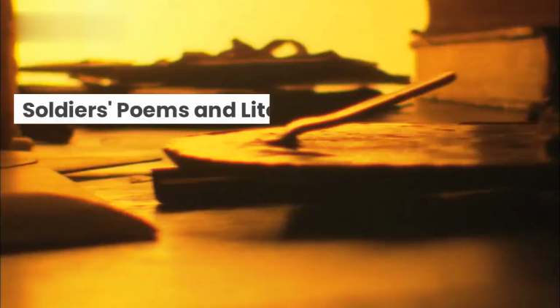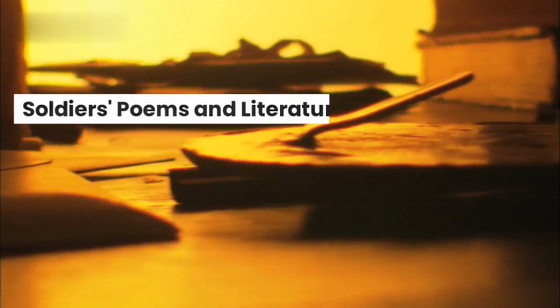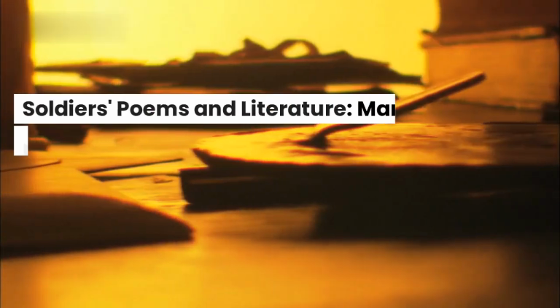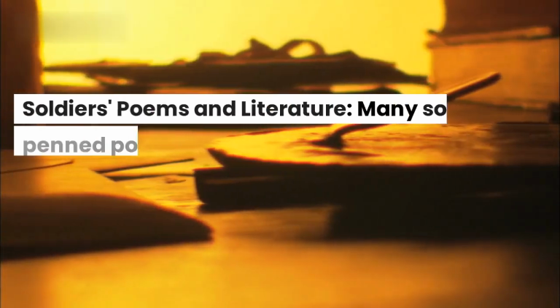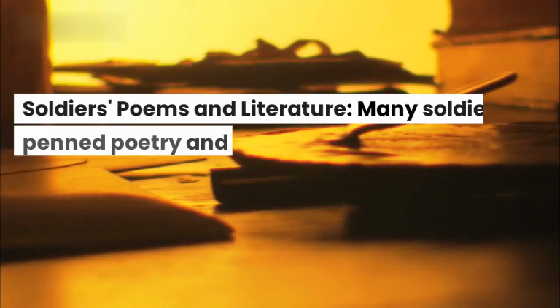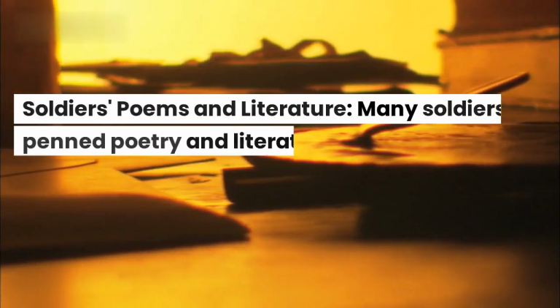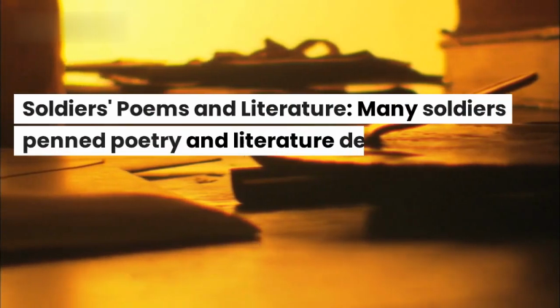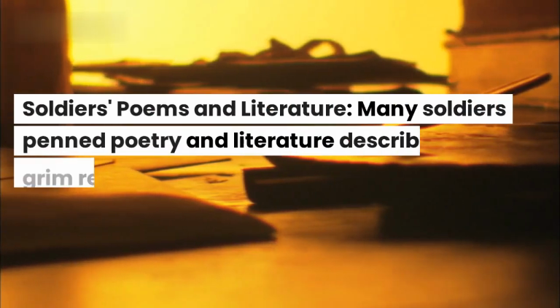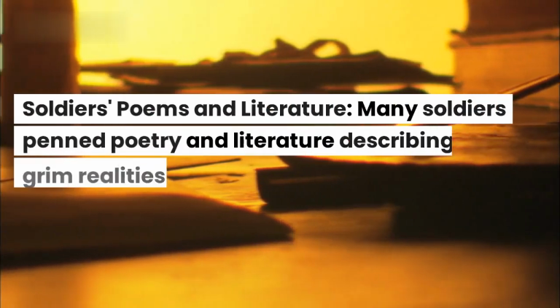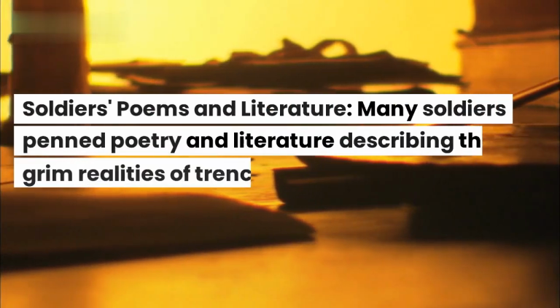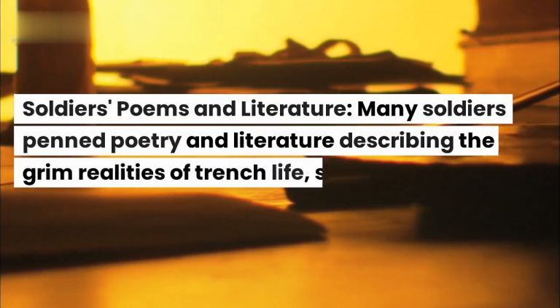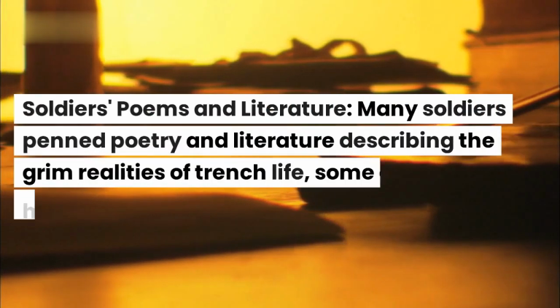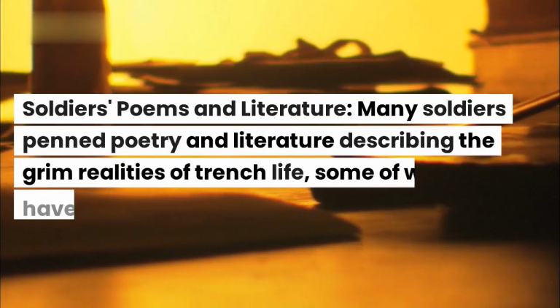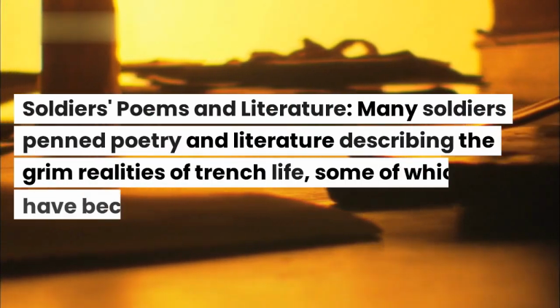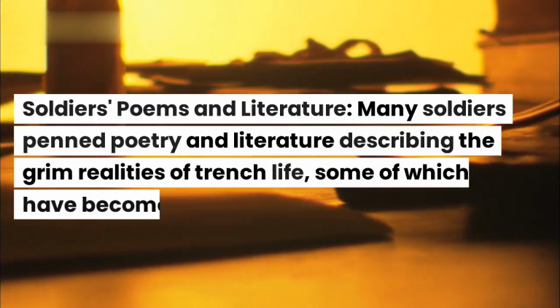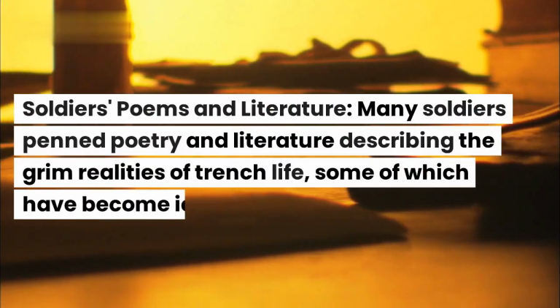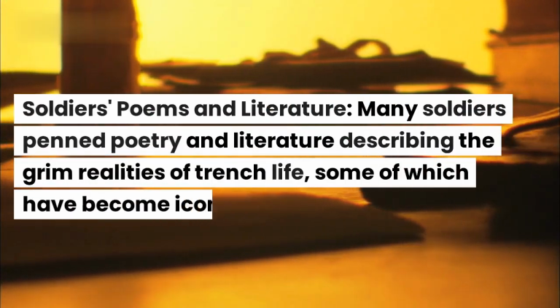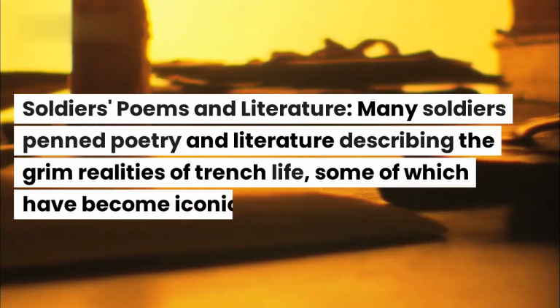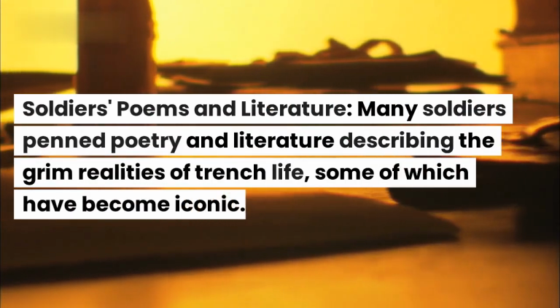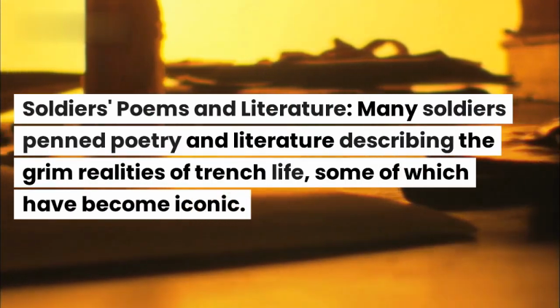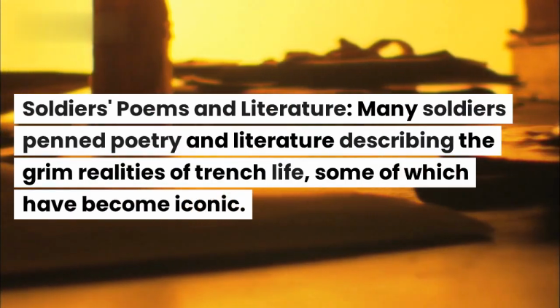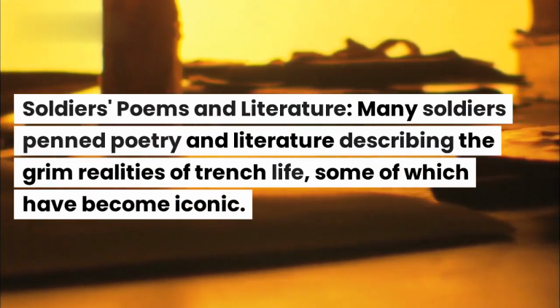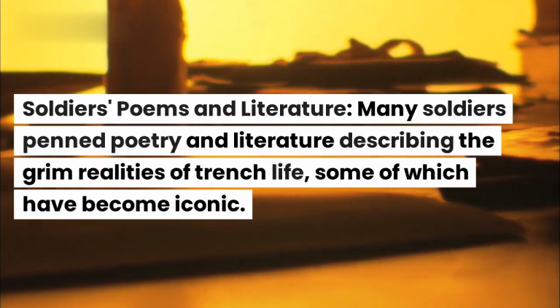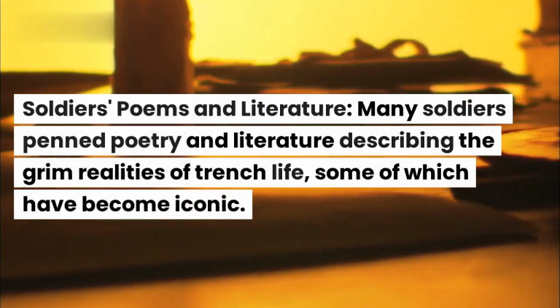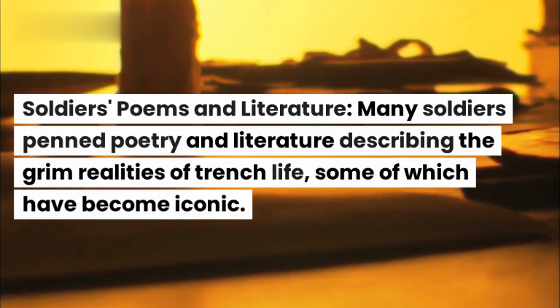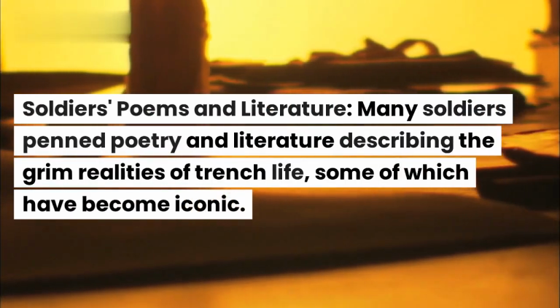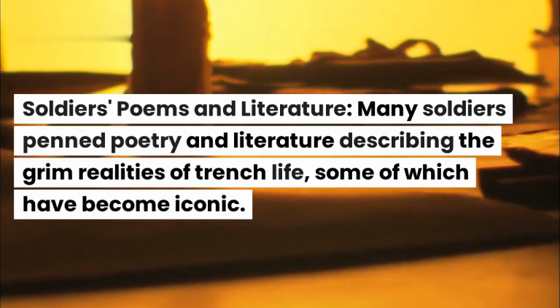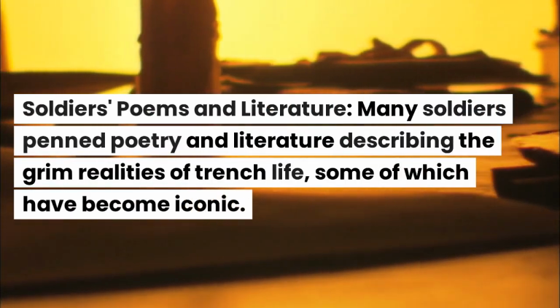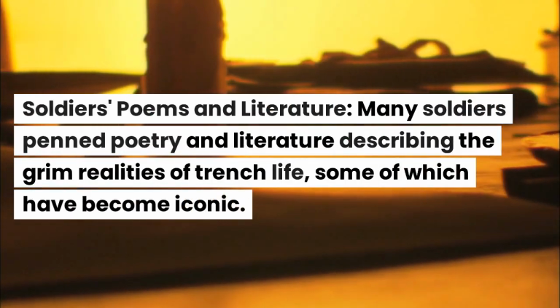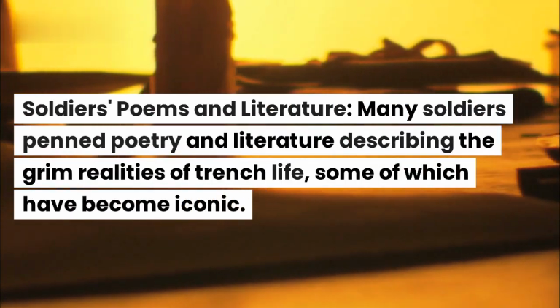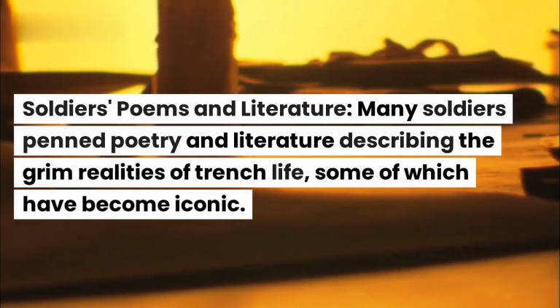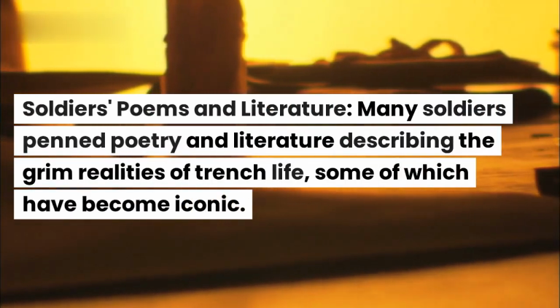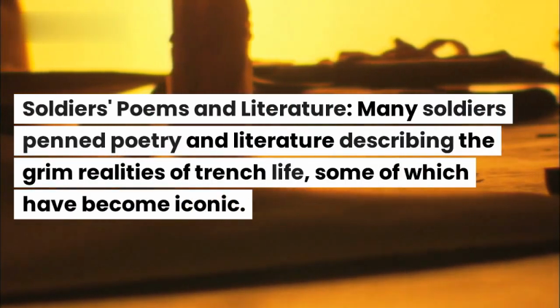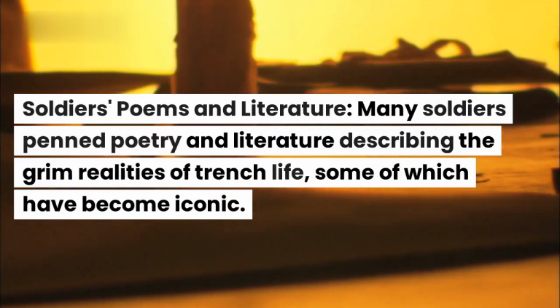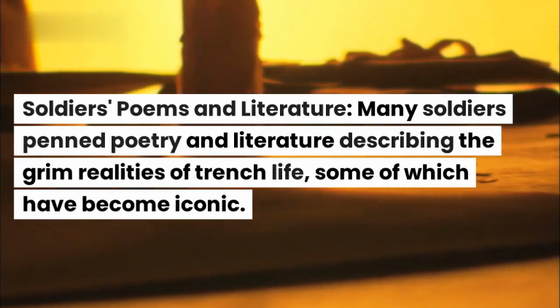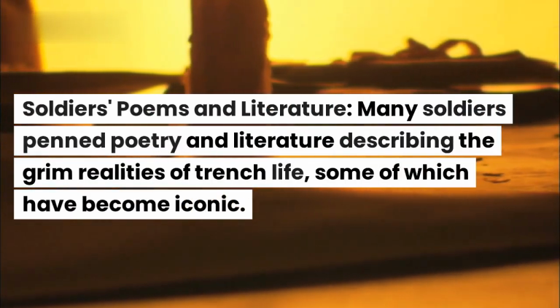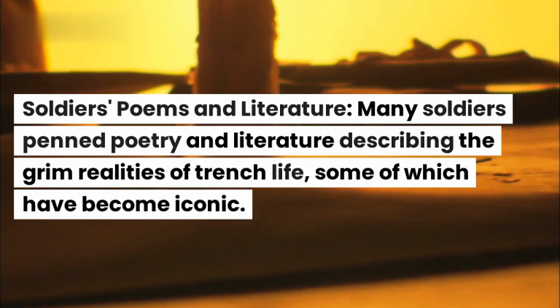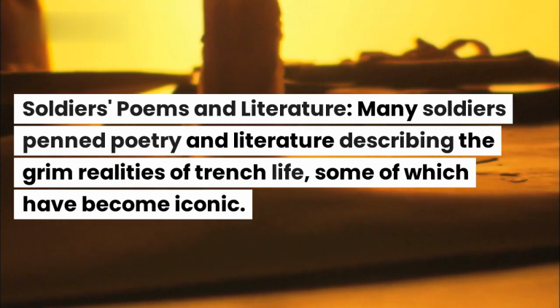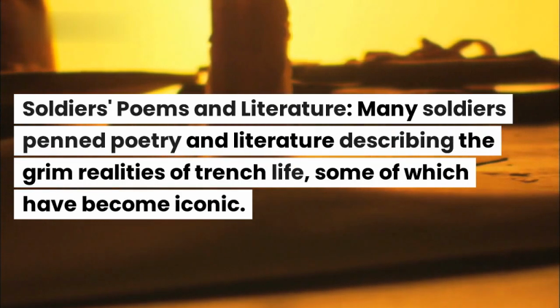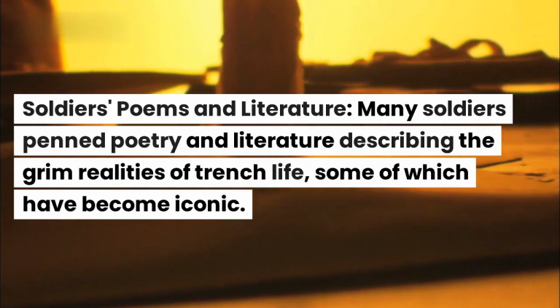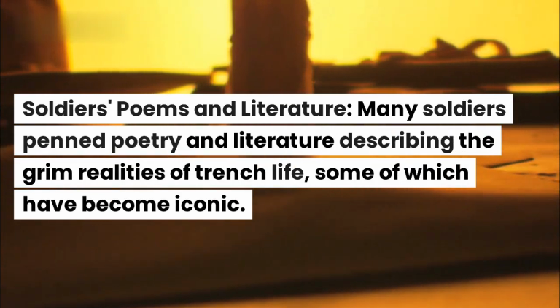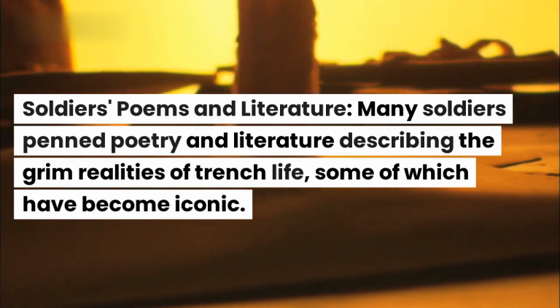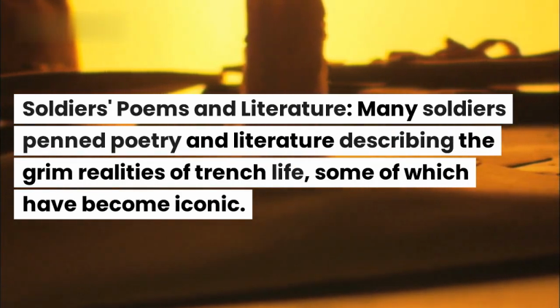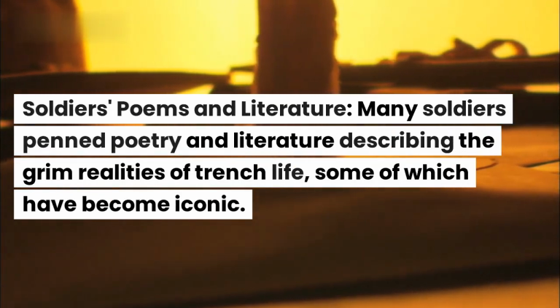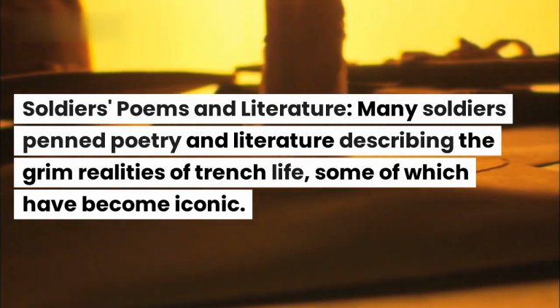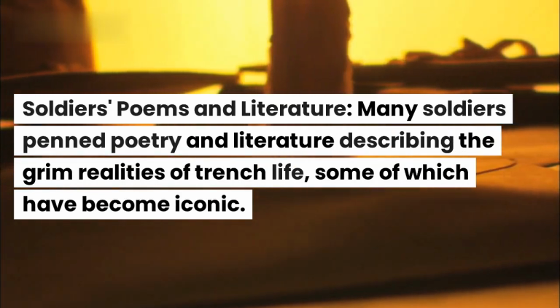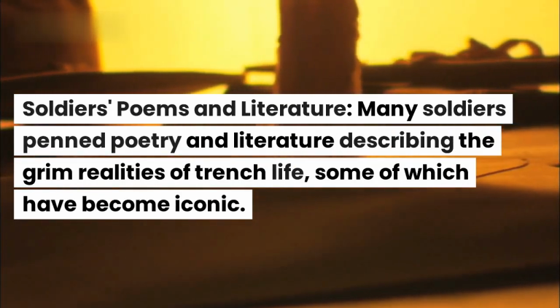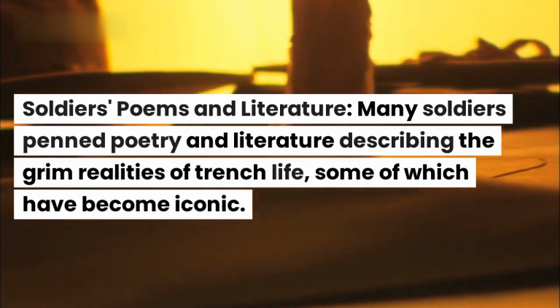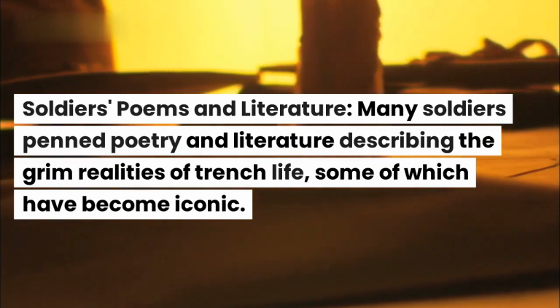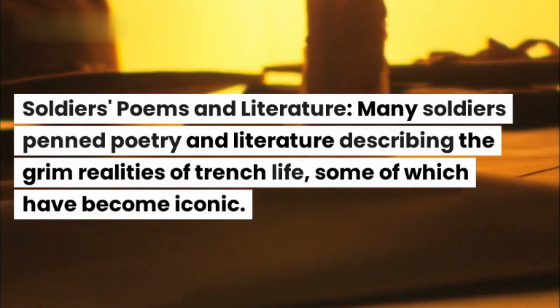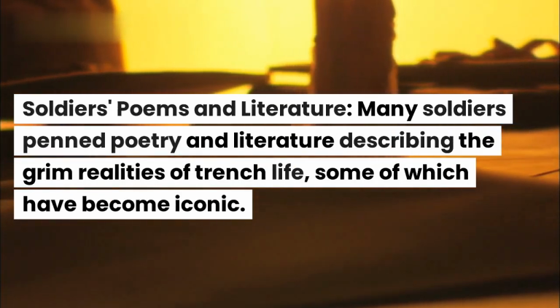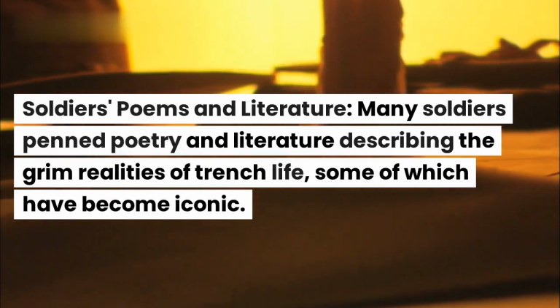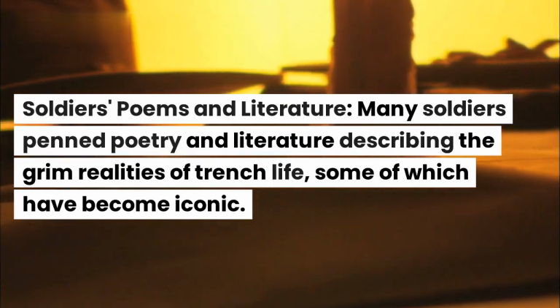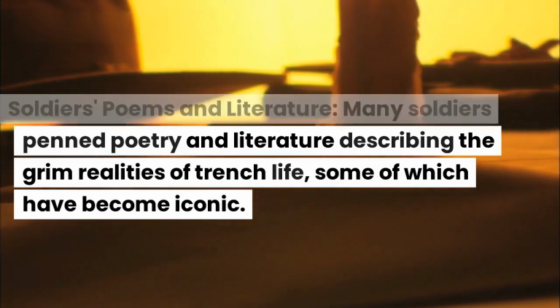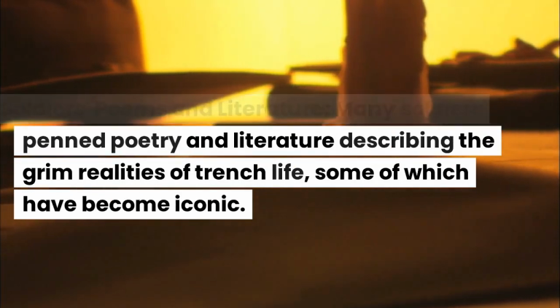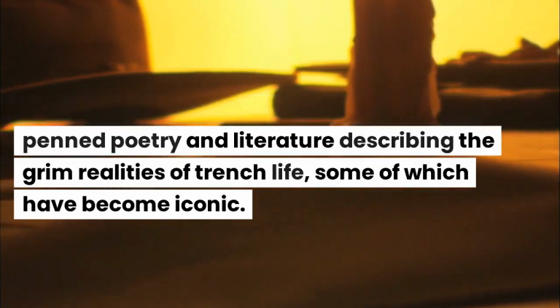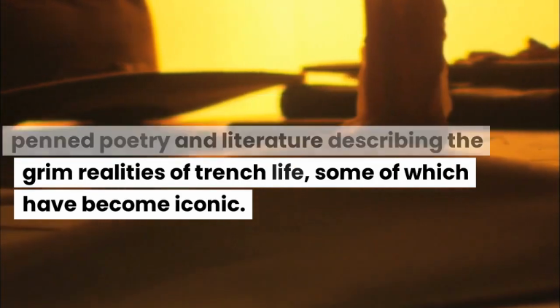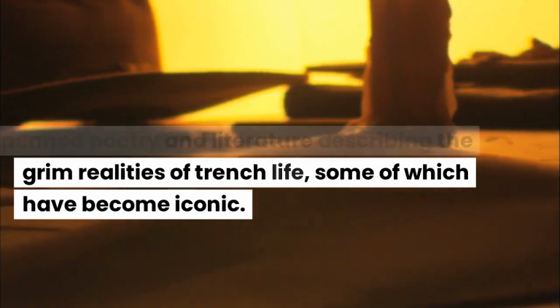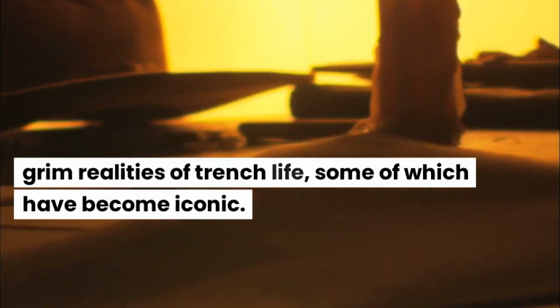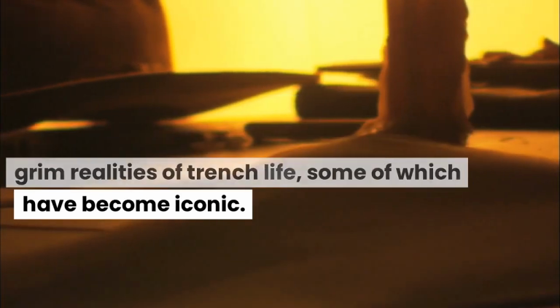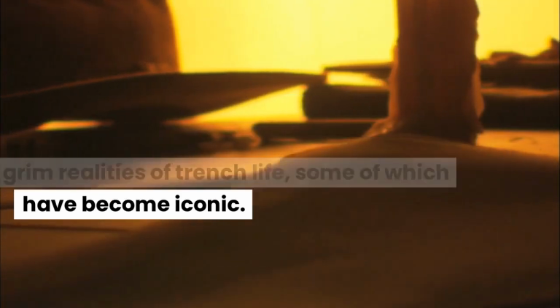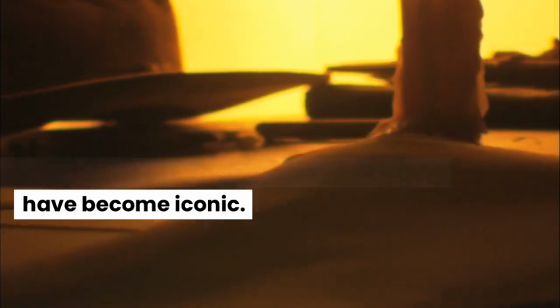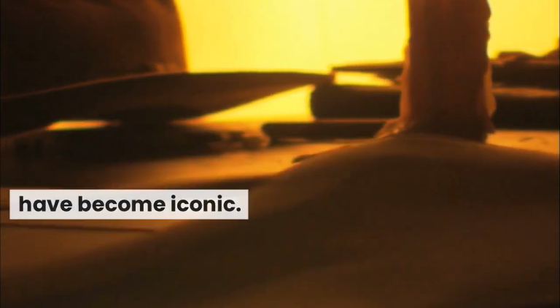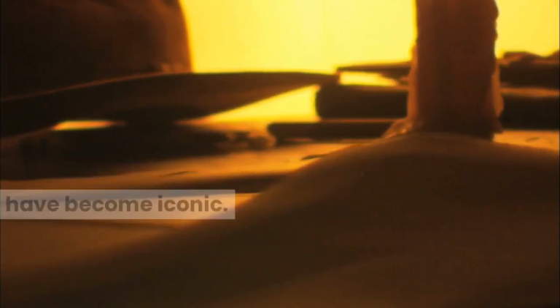Soldiers' poems and literature. Many soldiers penned poetry and literature describing the grim realities of trench life, some of which have become iconic.